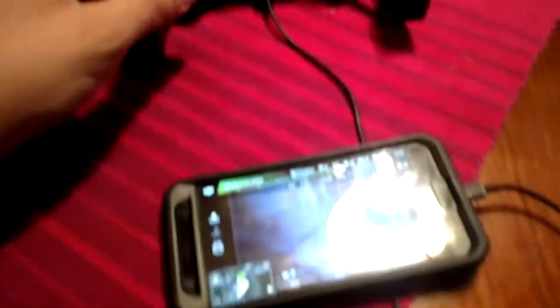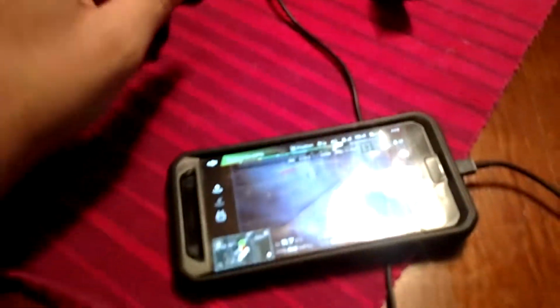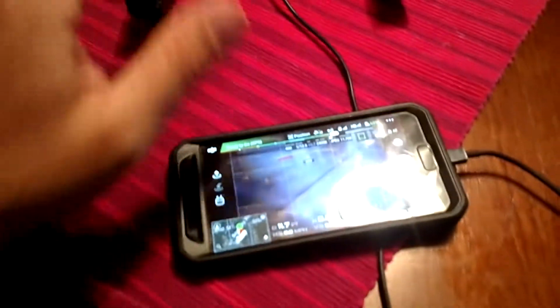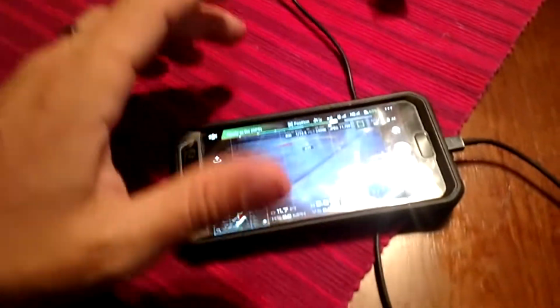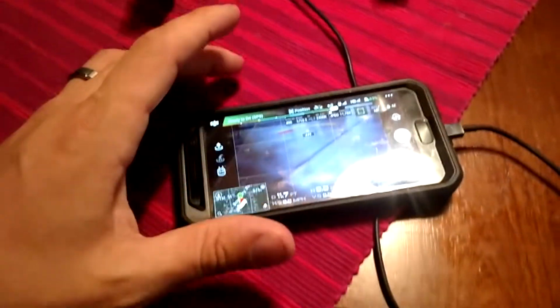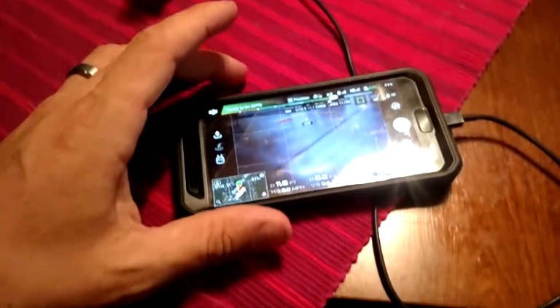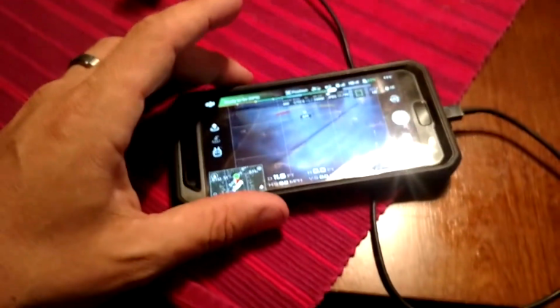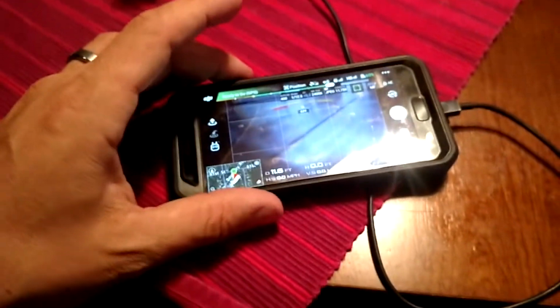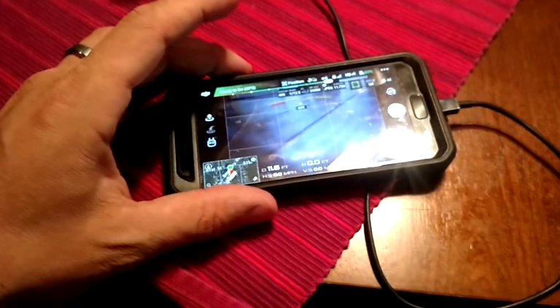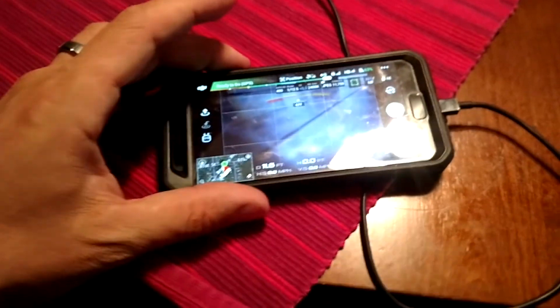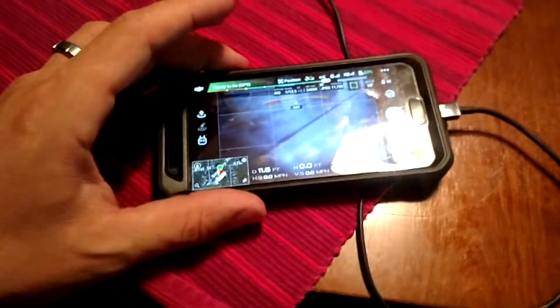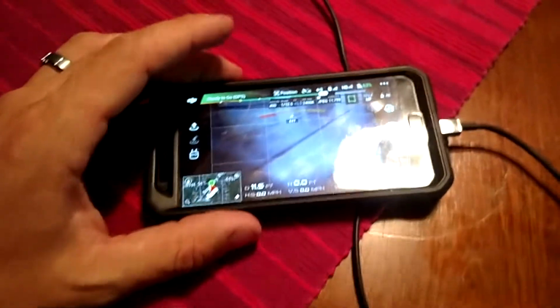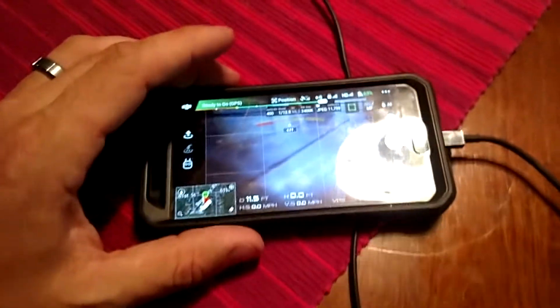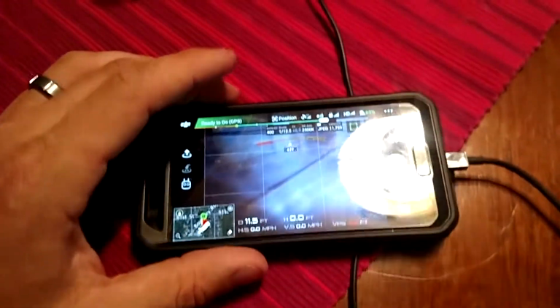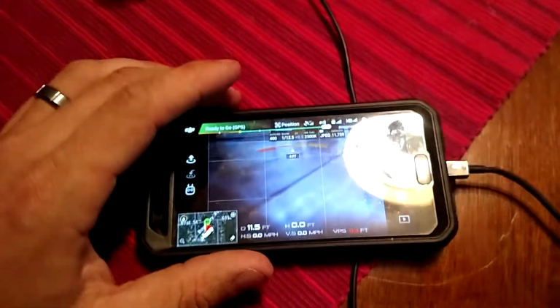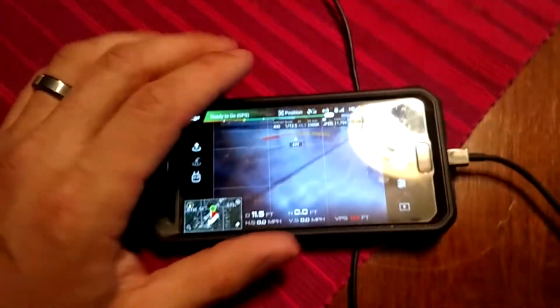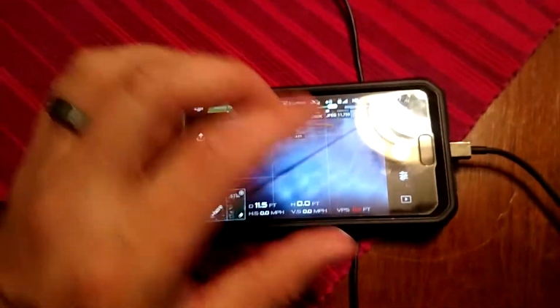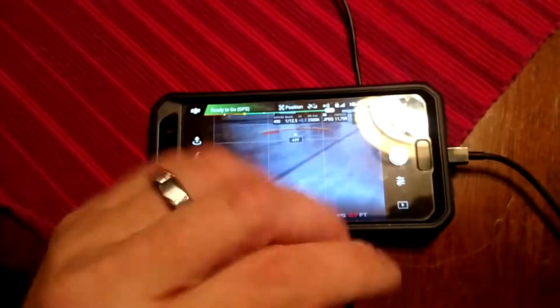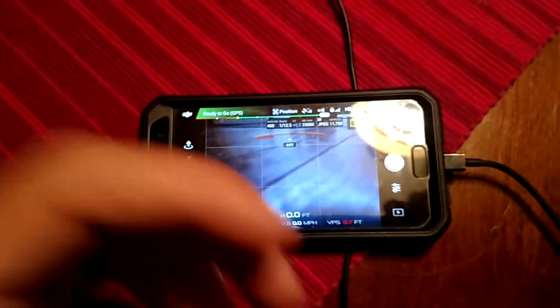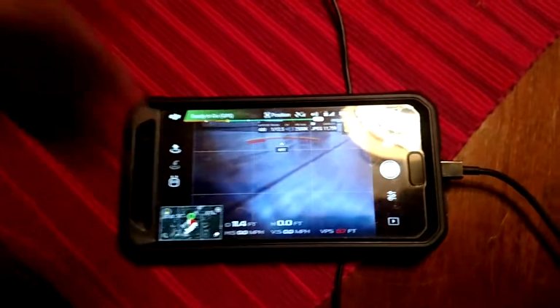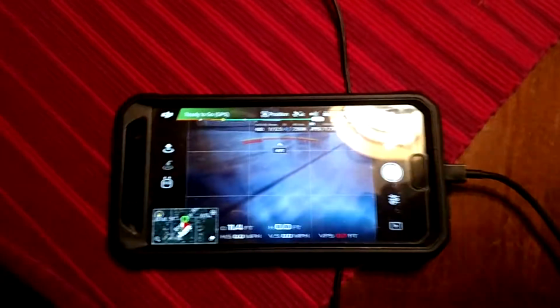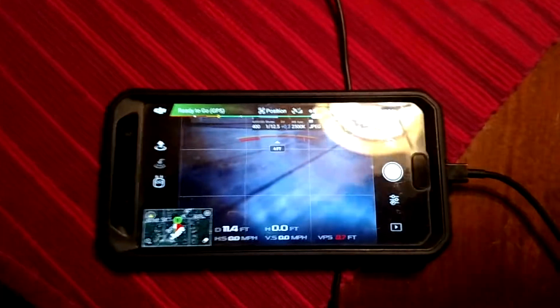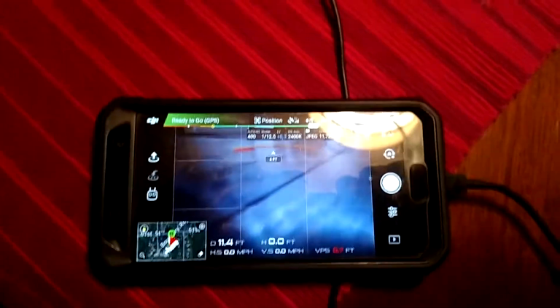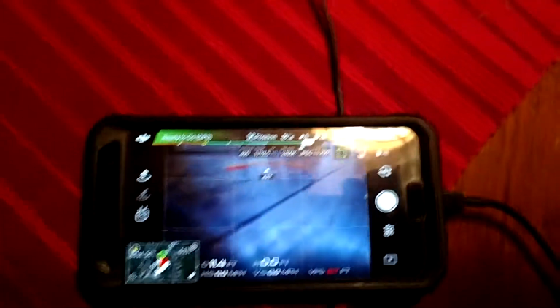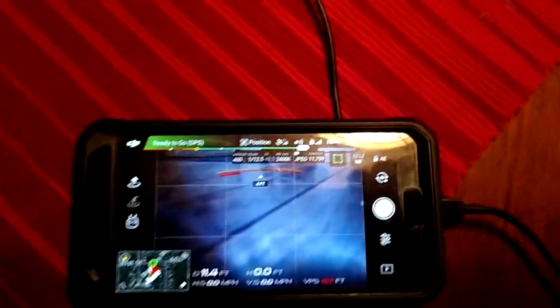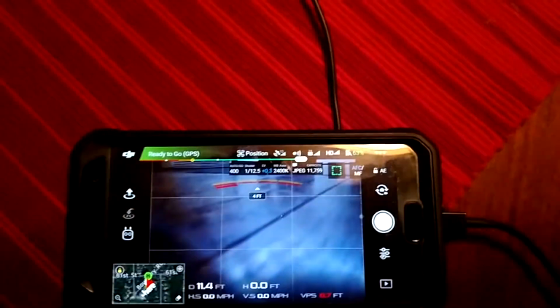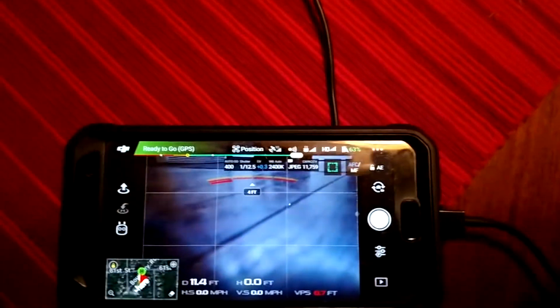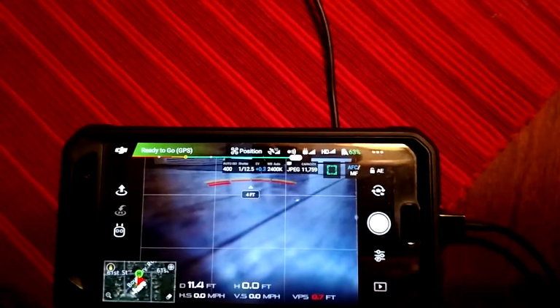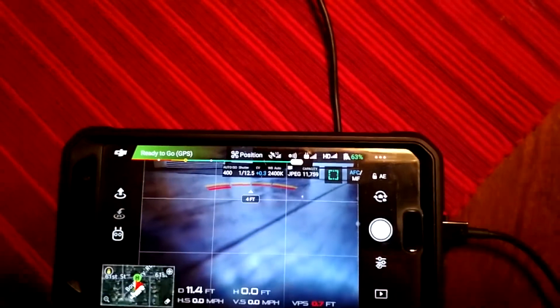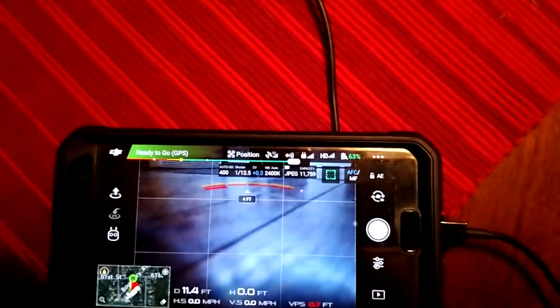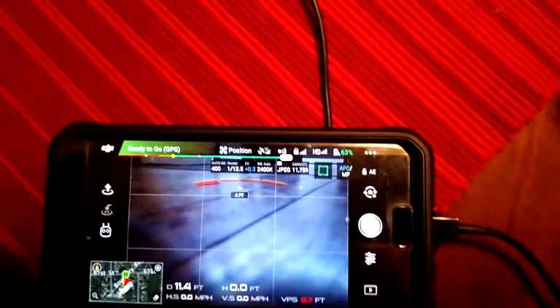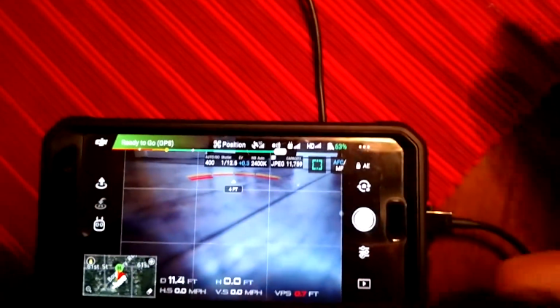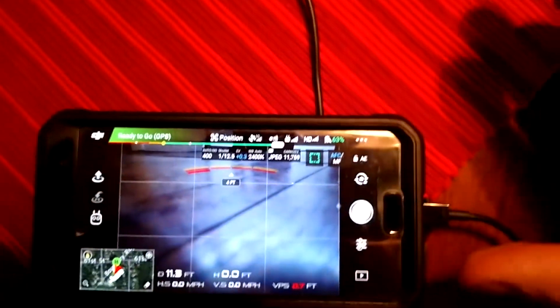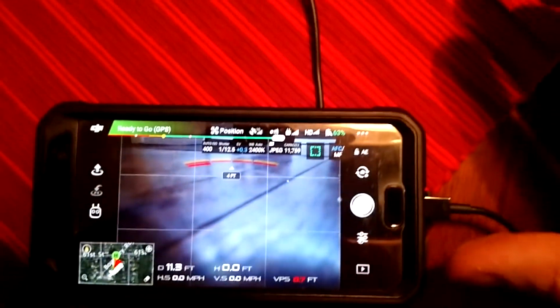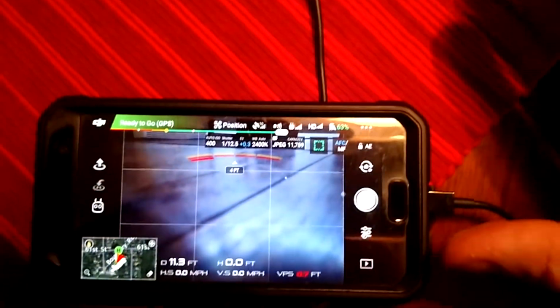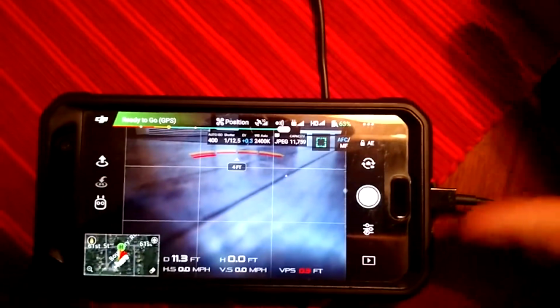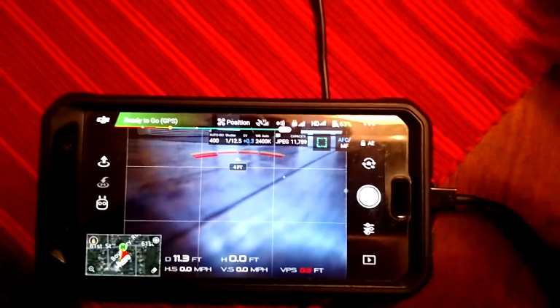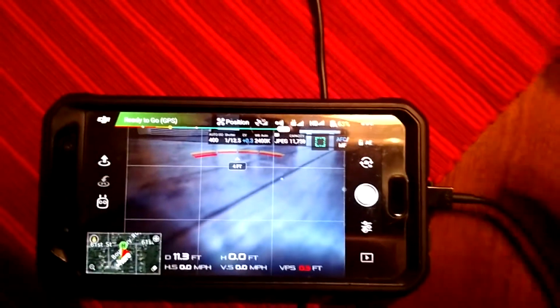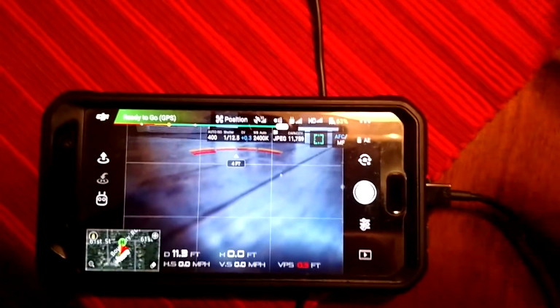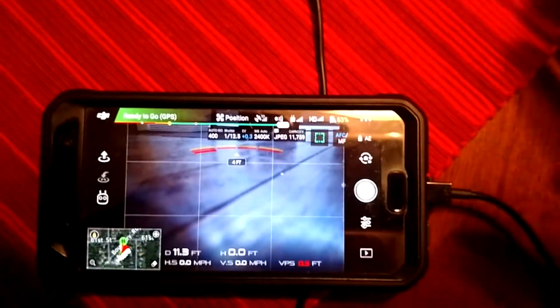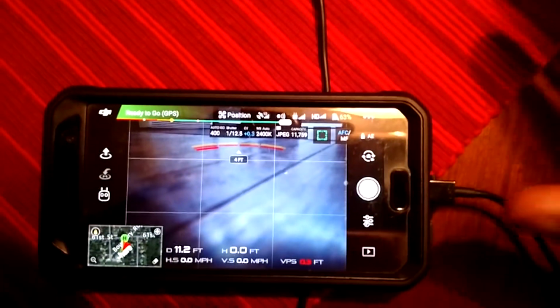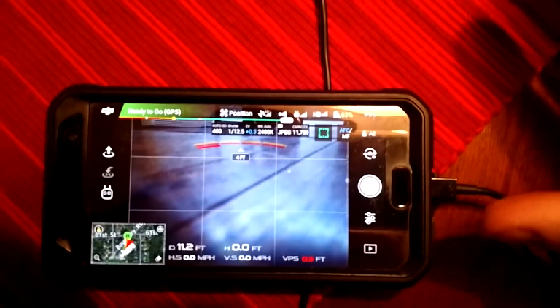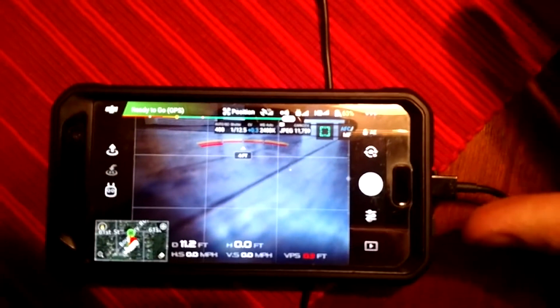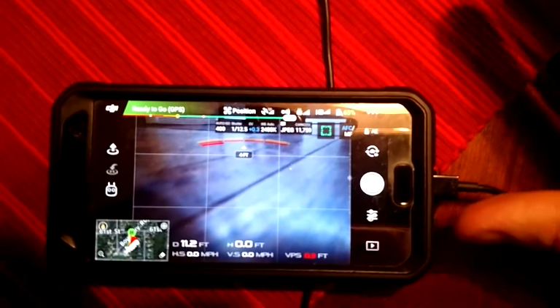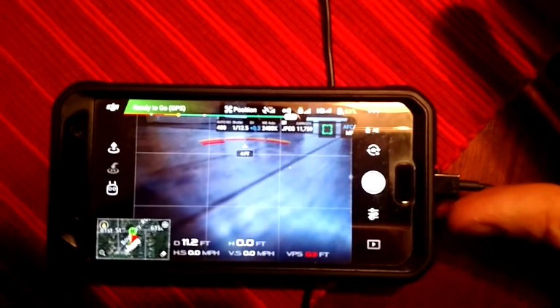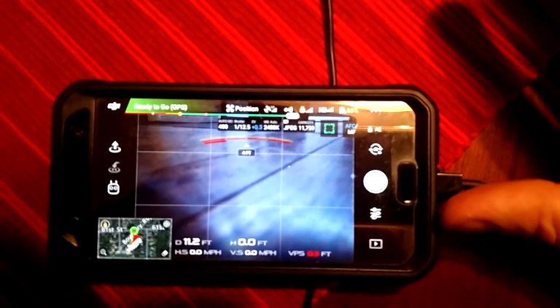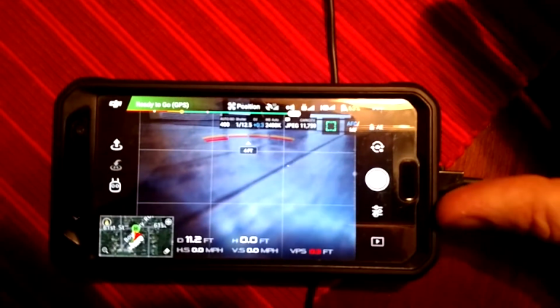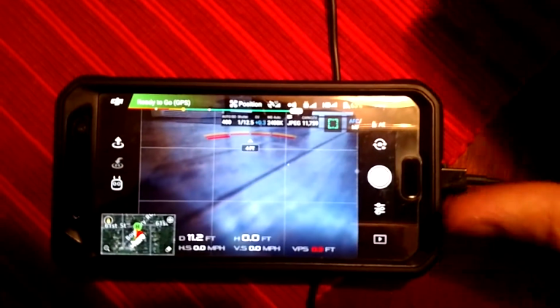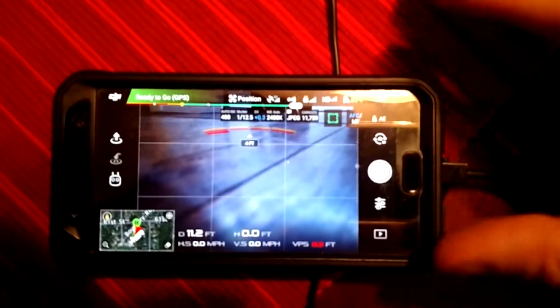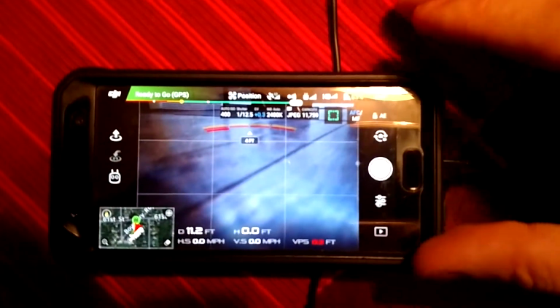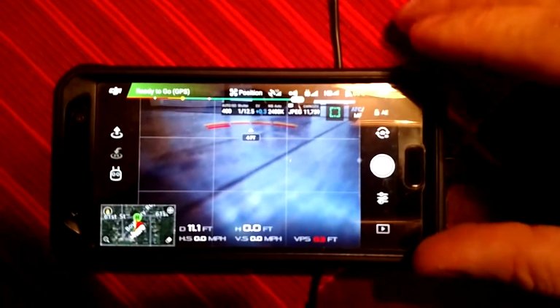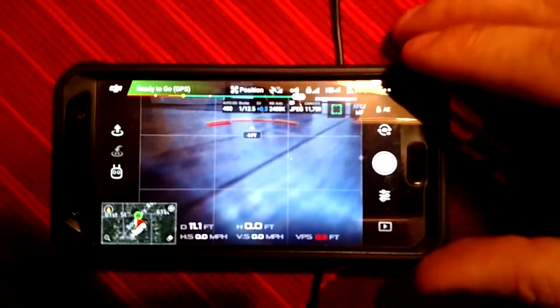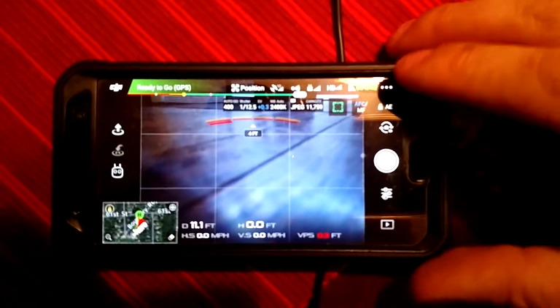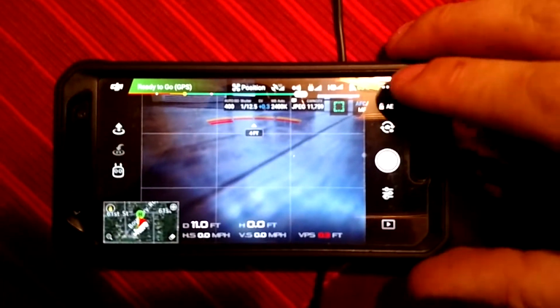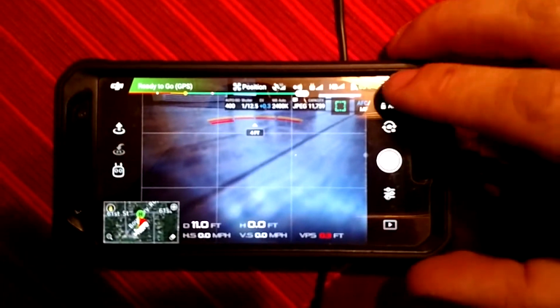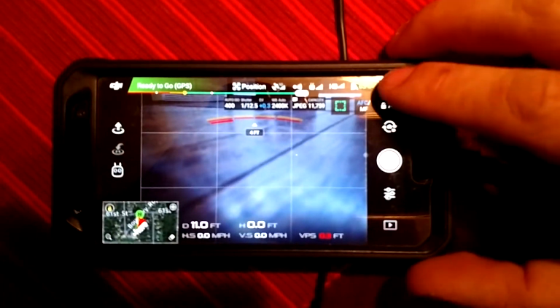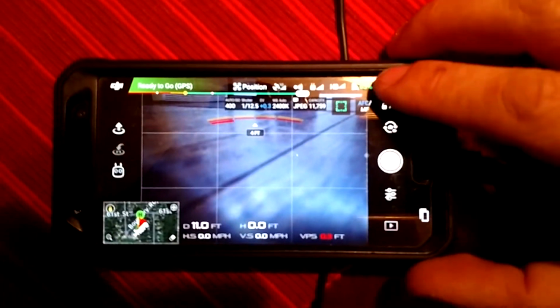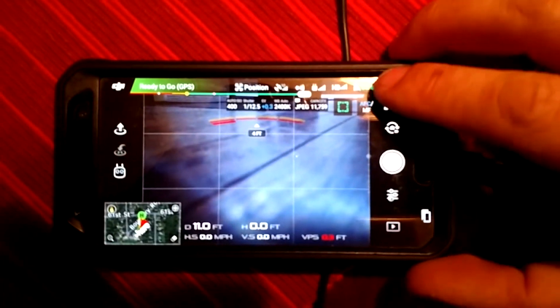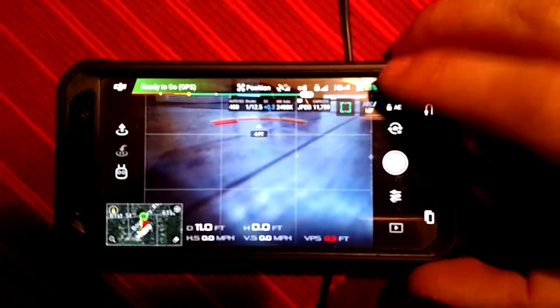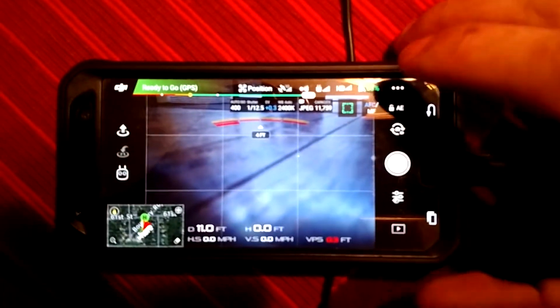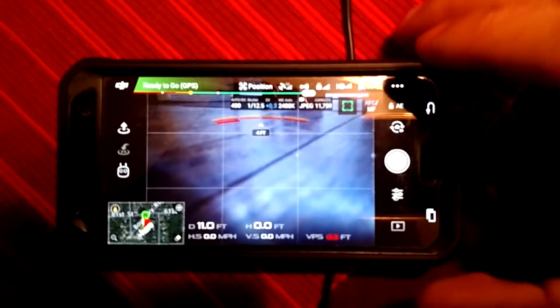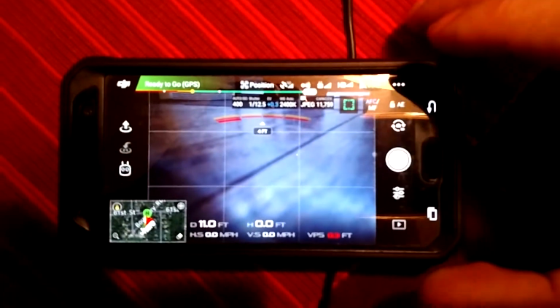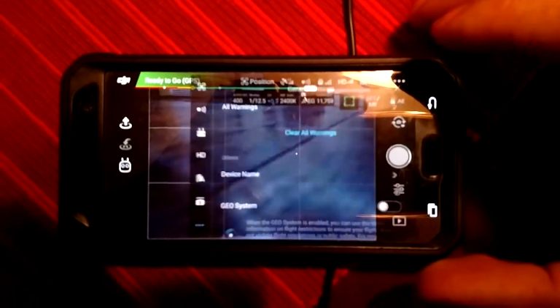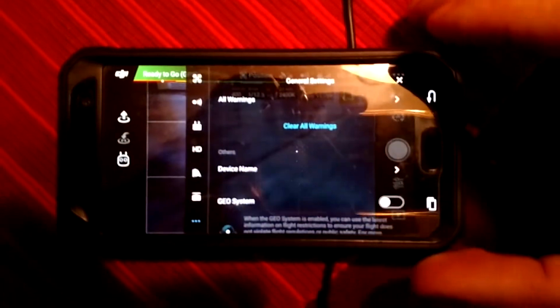I've got my other phone here. I'm not a very good video guy, but we'll do our best.